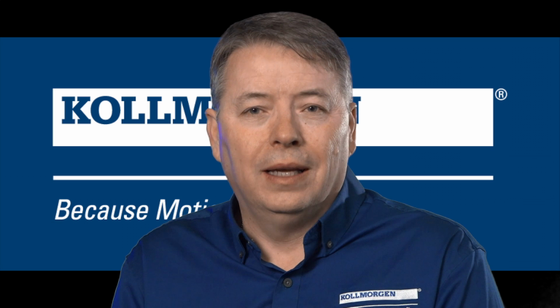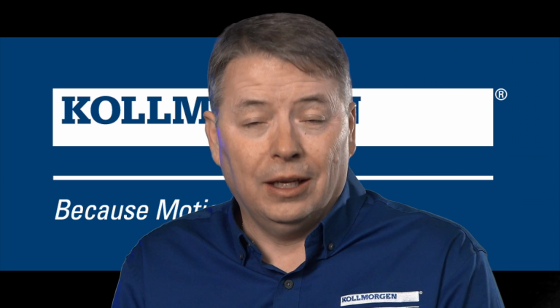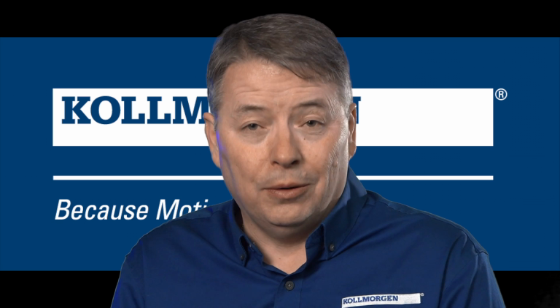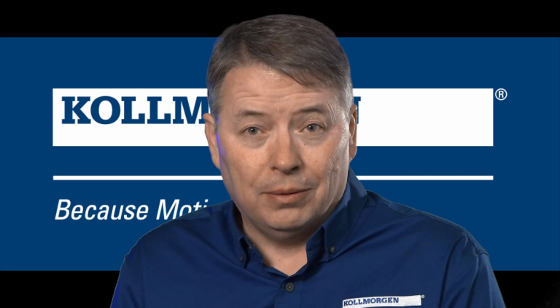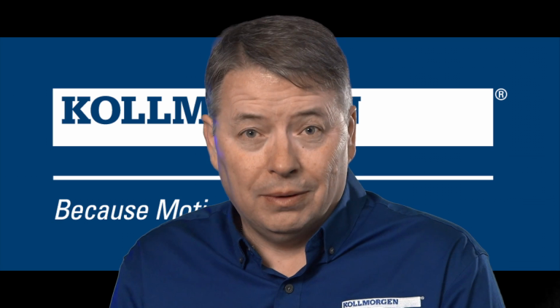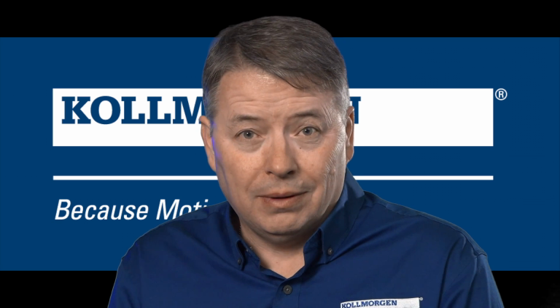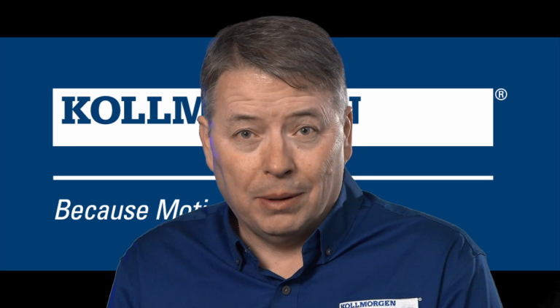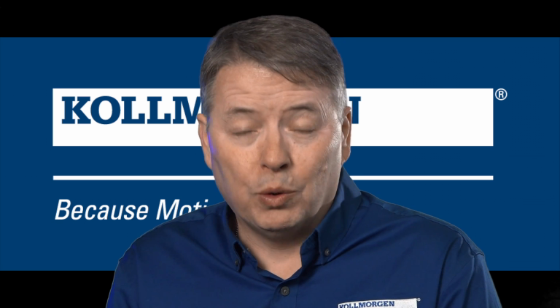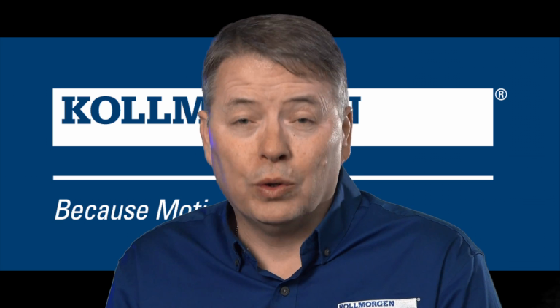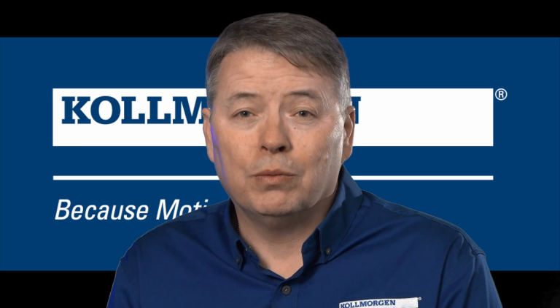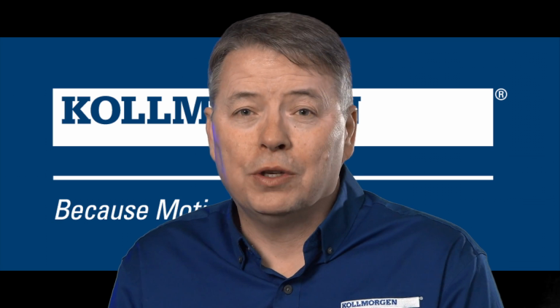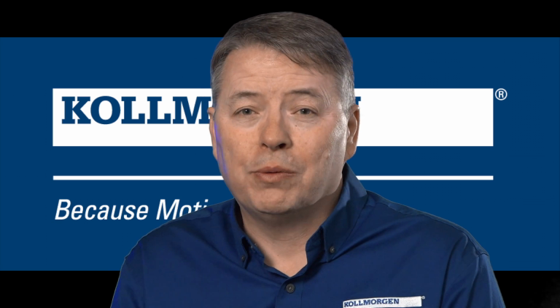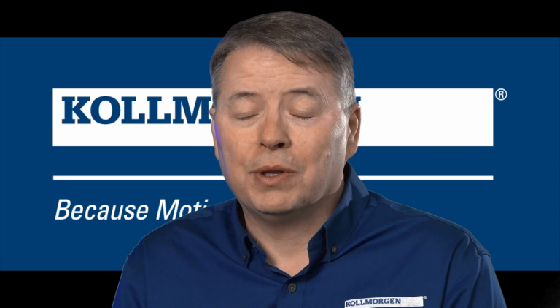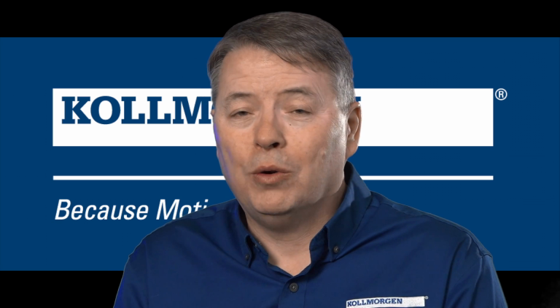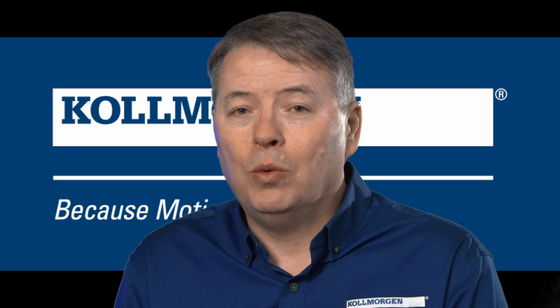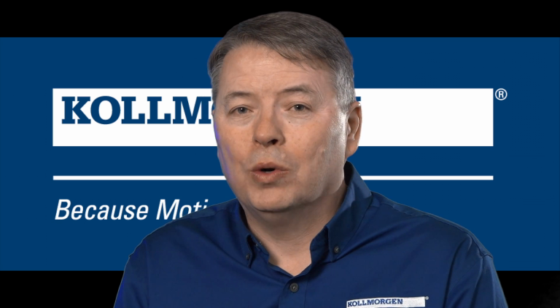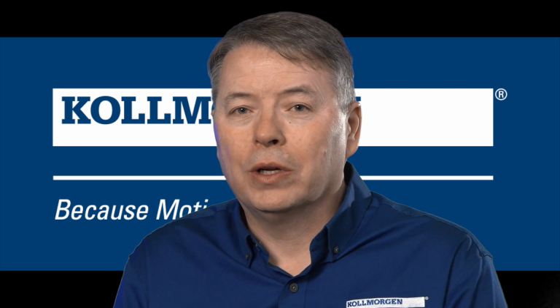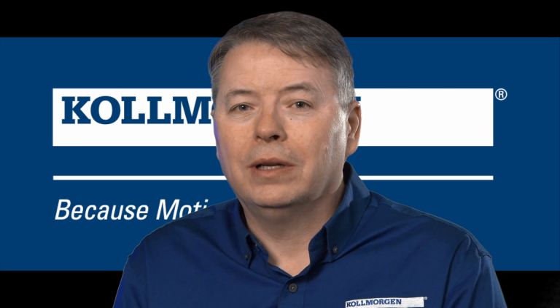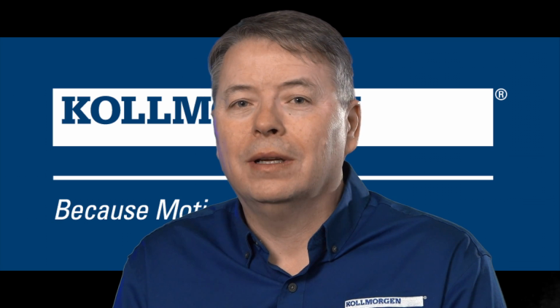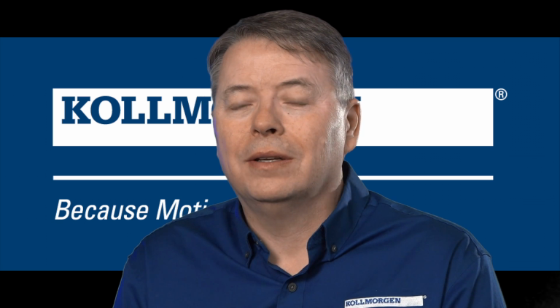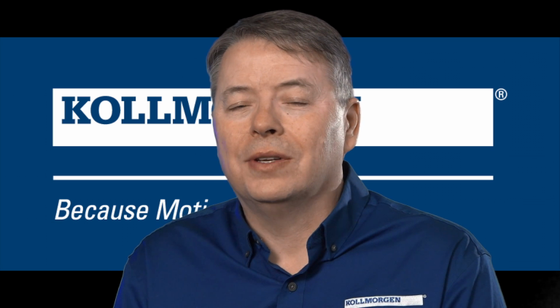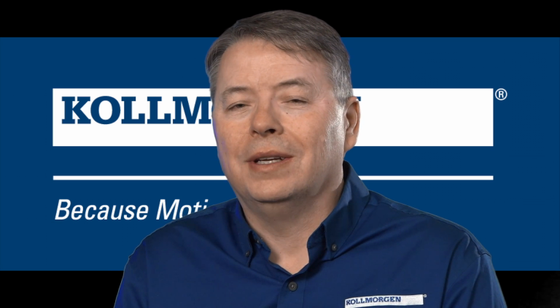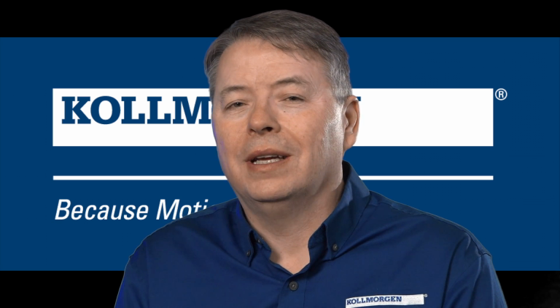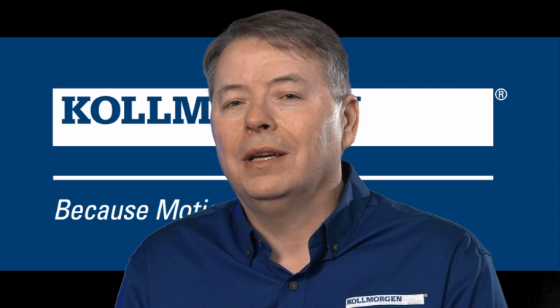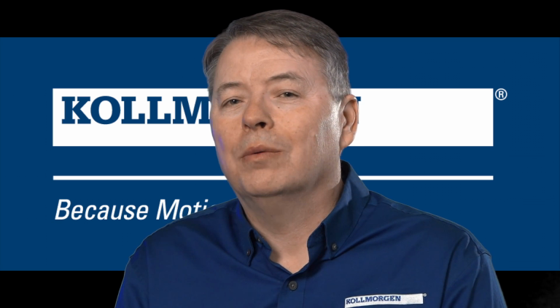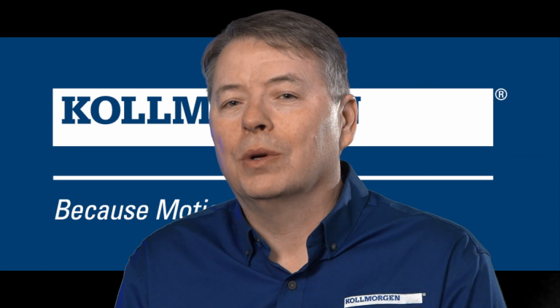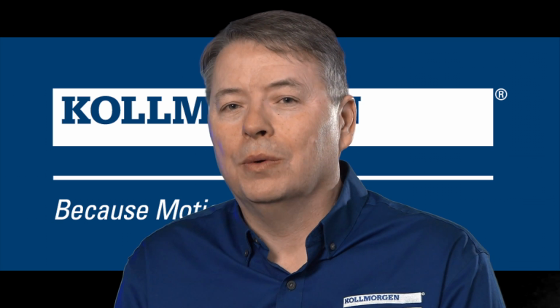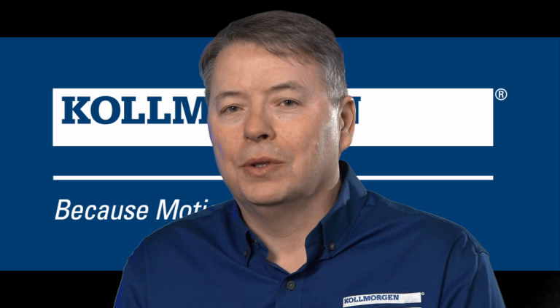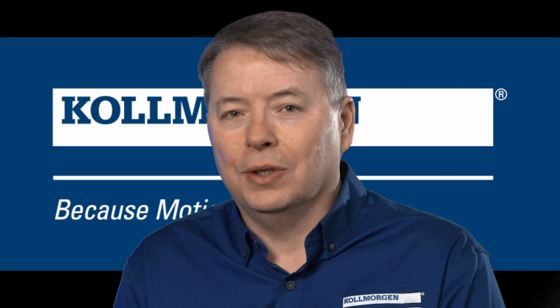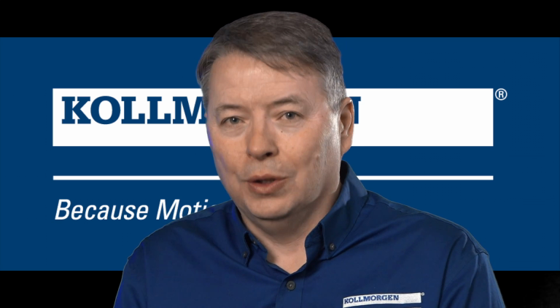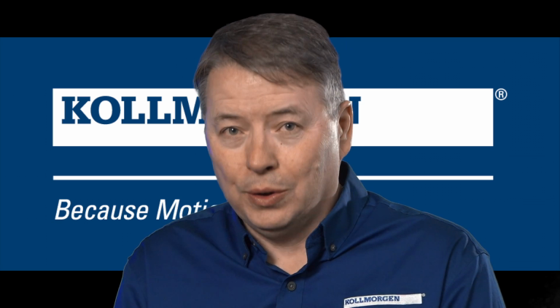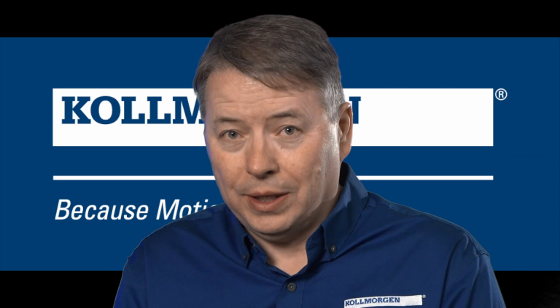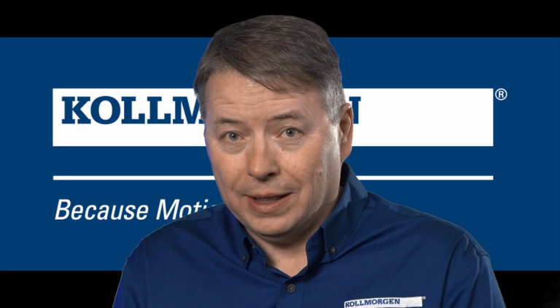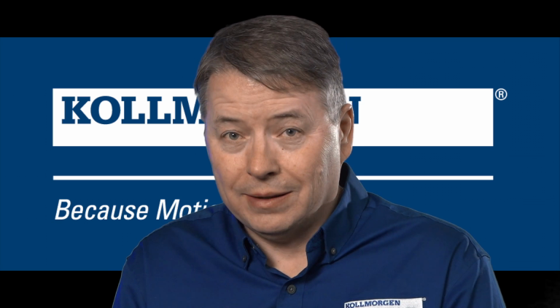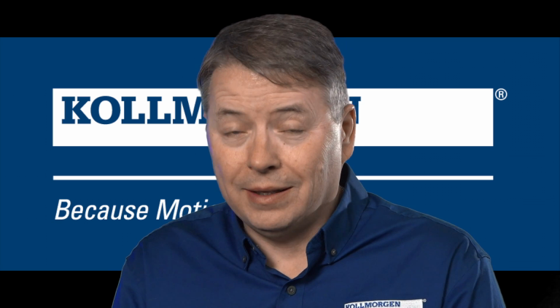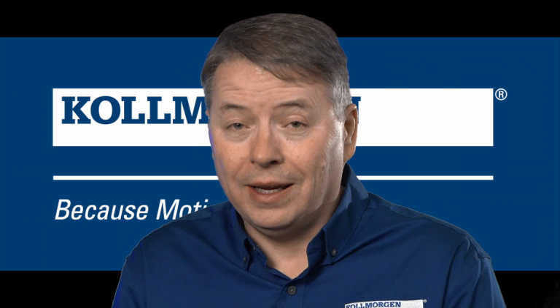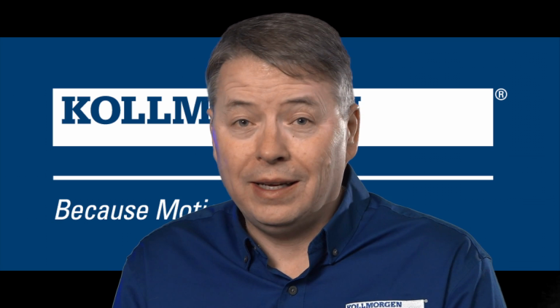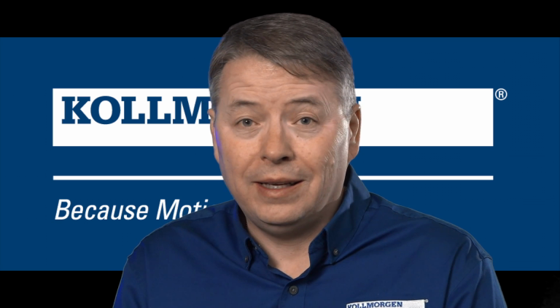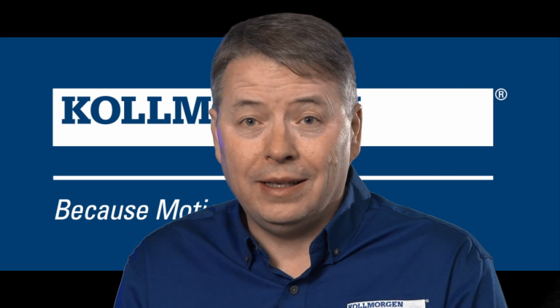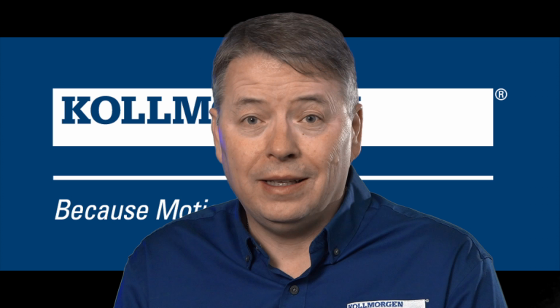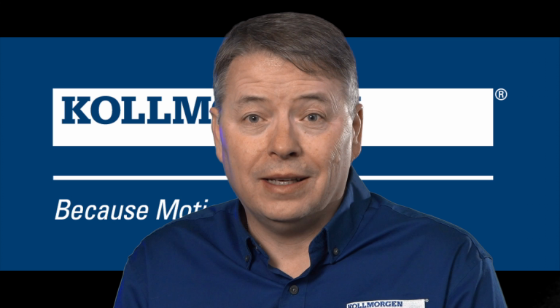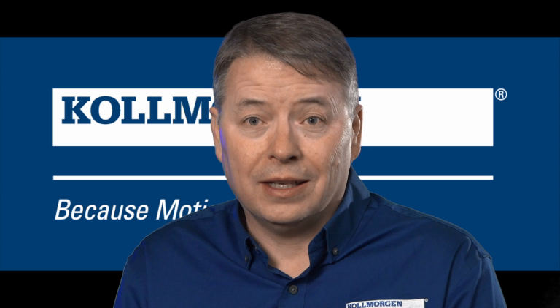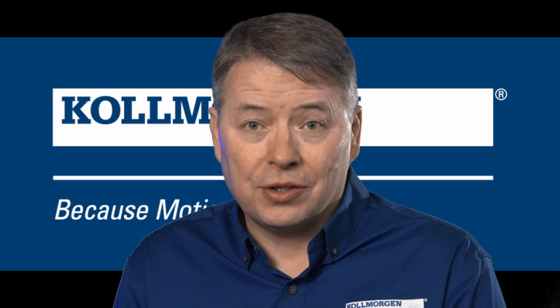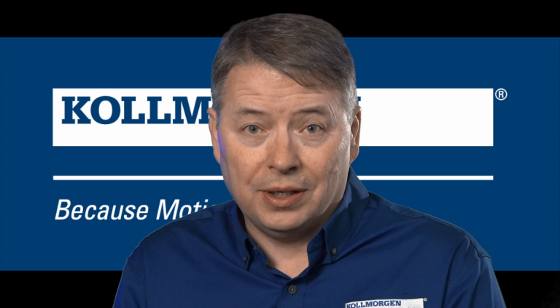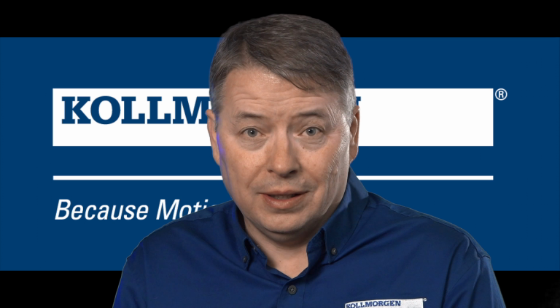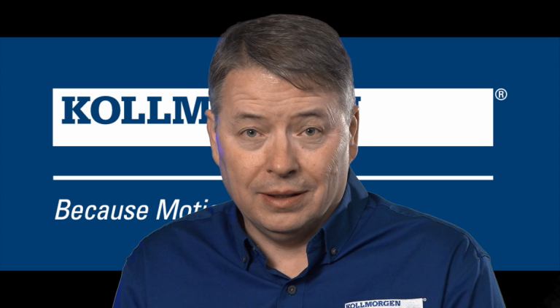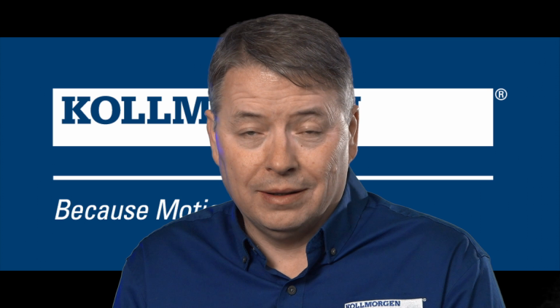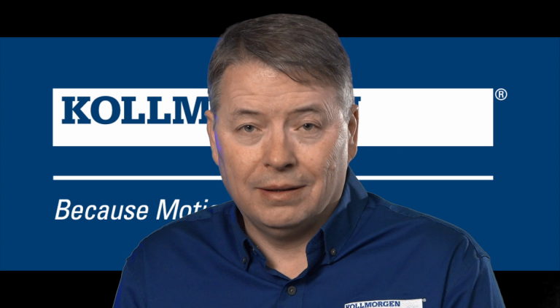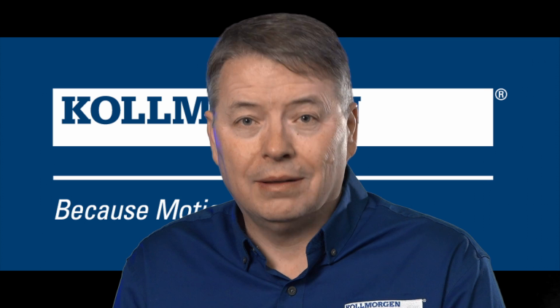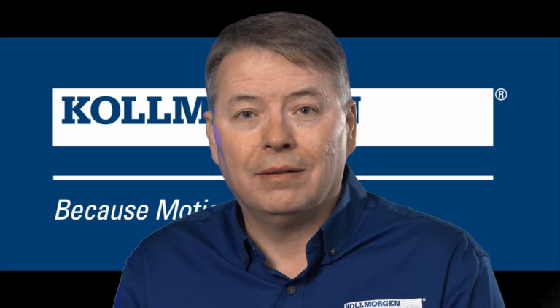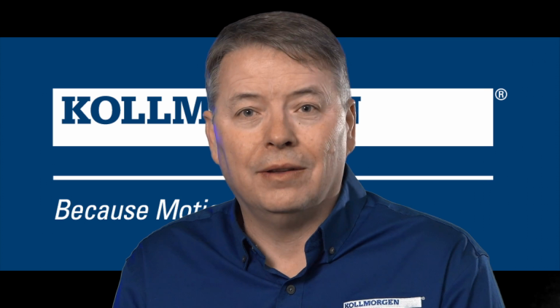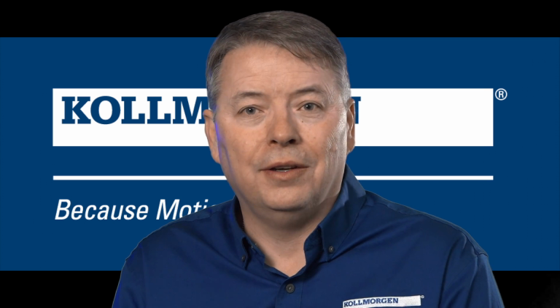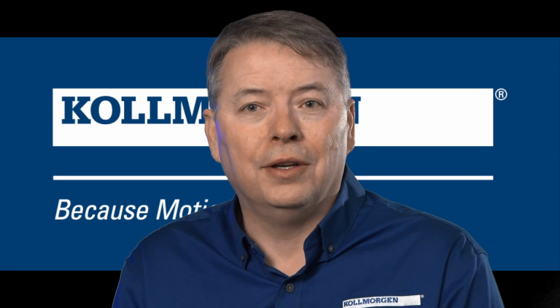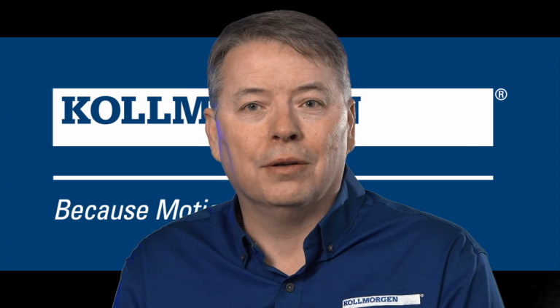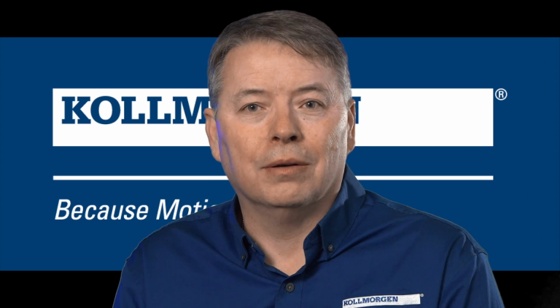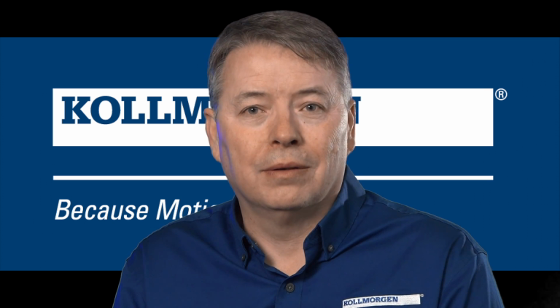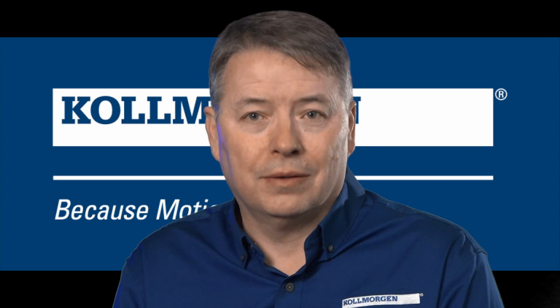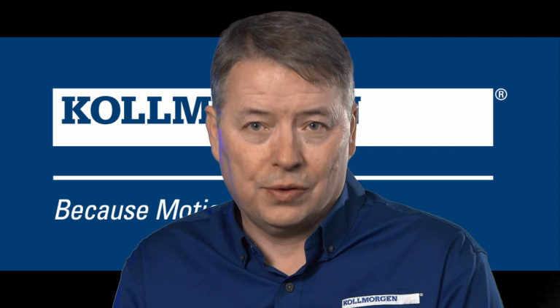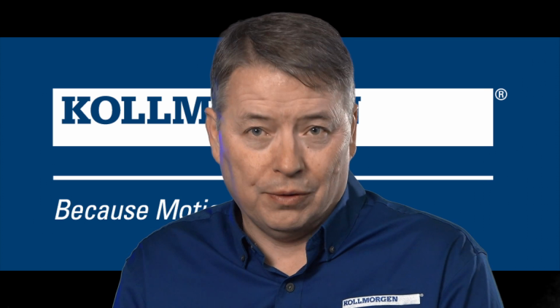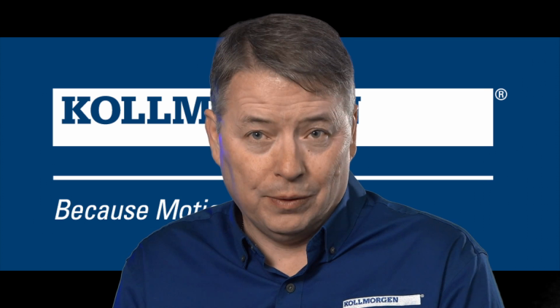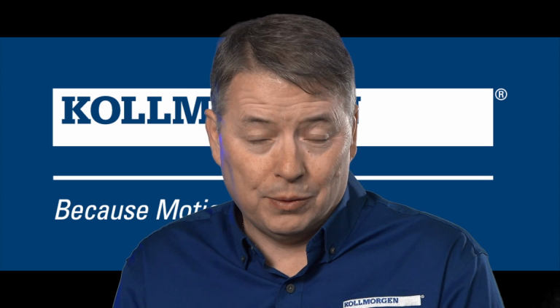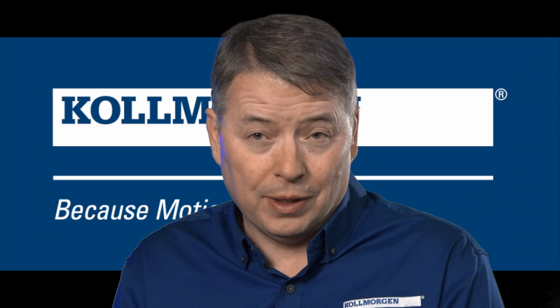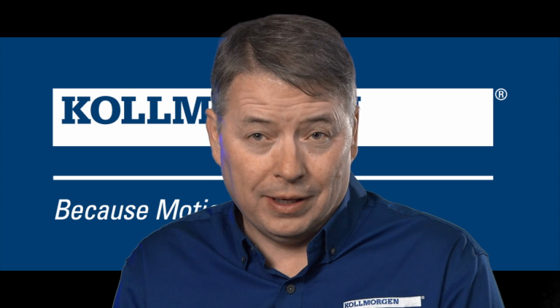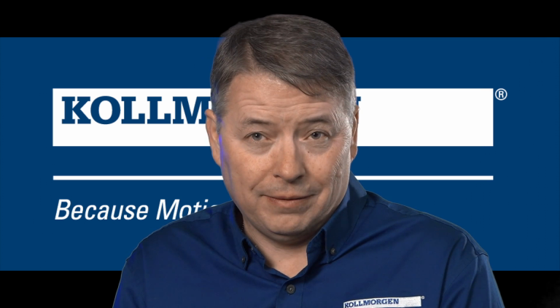Hello, I'm Gordon Richard with Cole Morgan and today we're going to look at the AQD-N, the near servo drive.